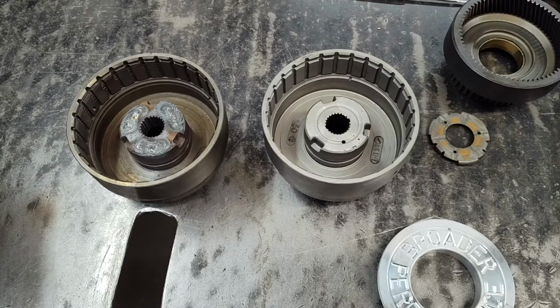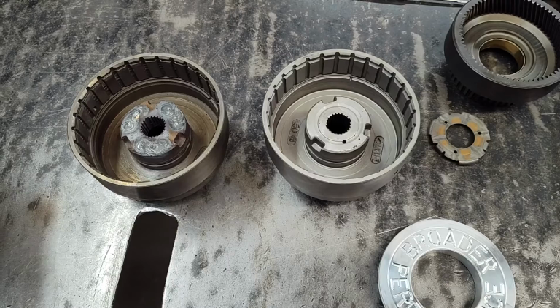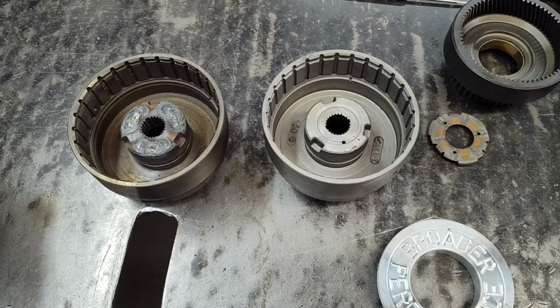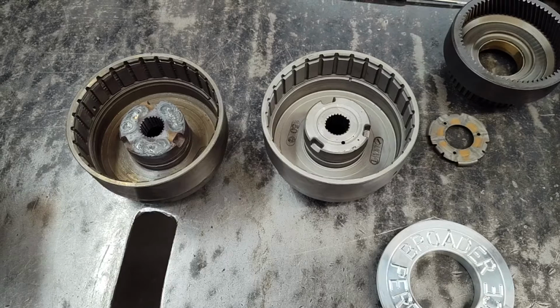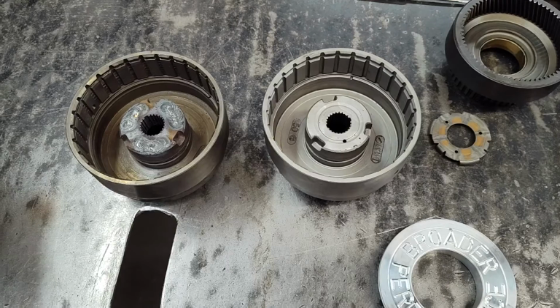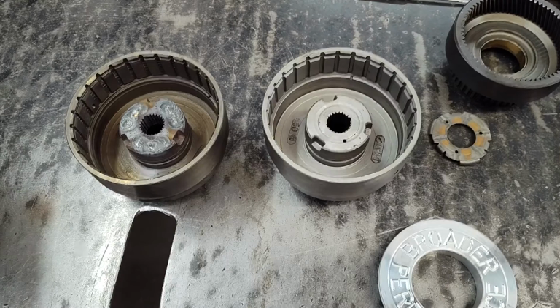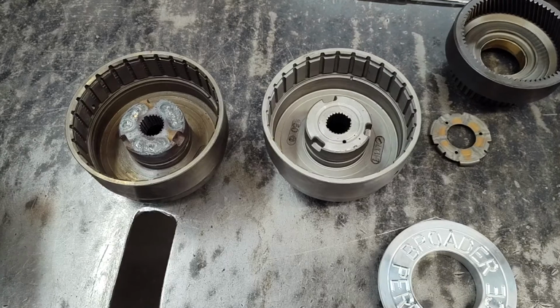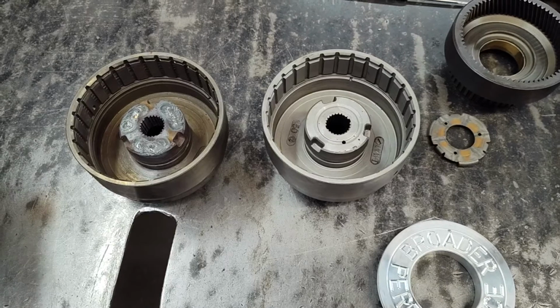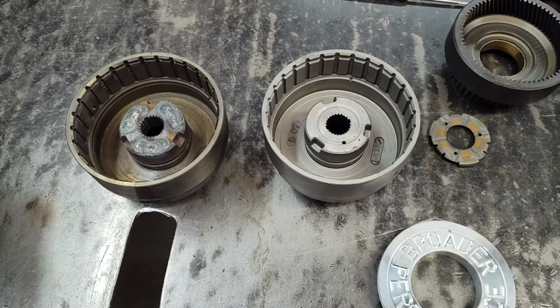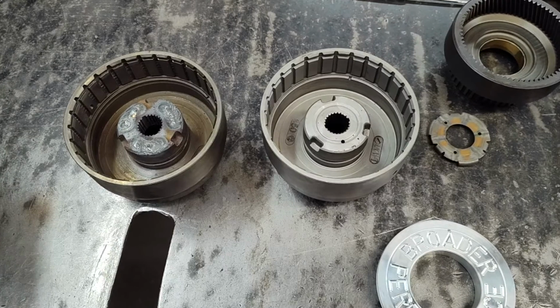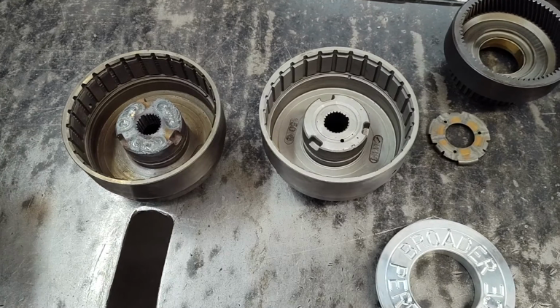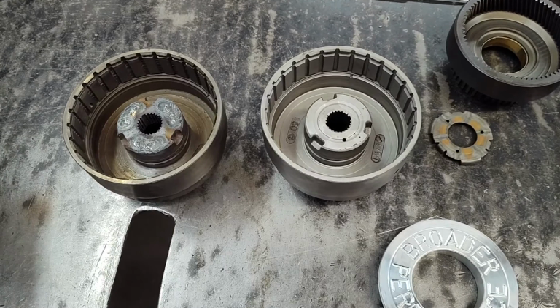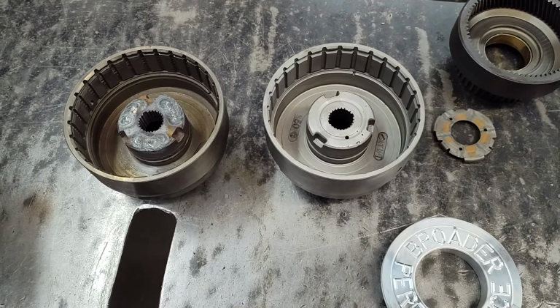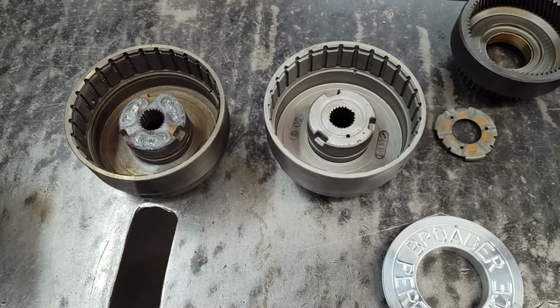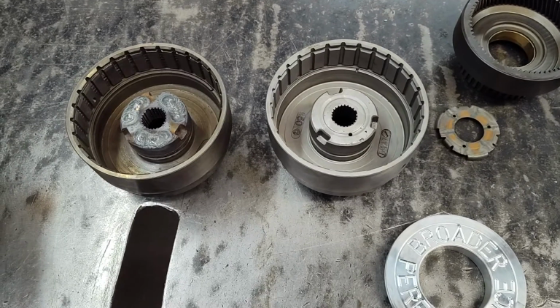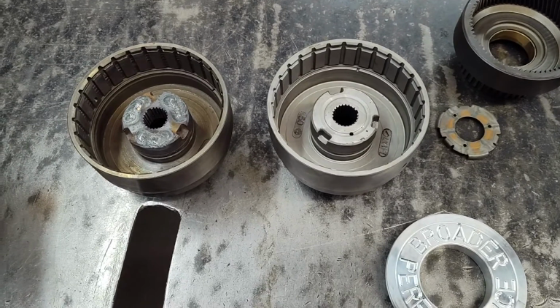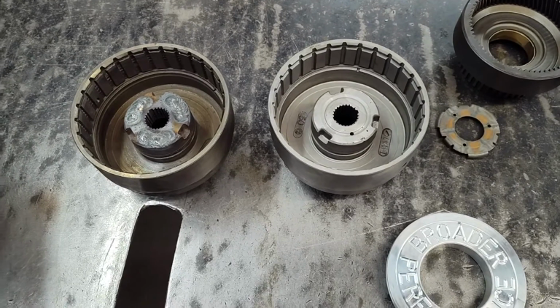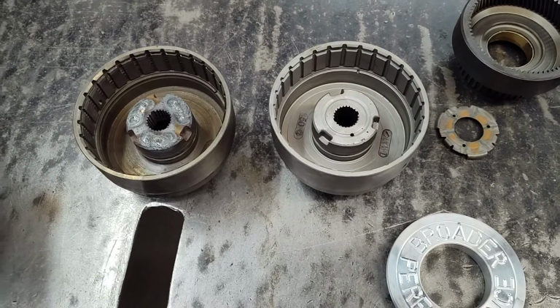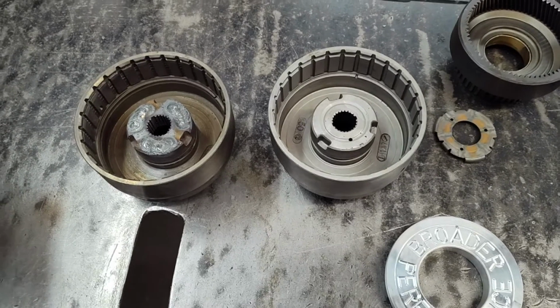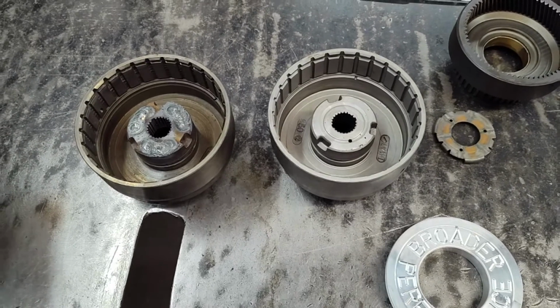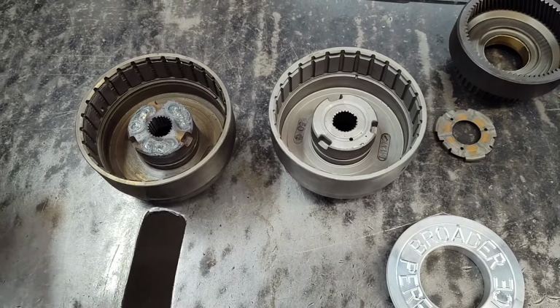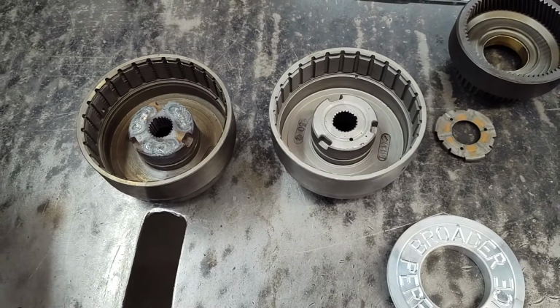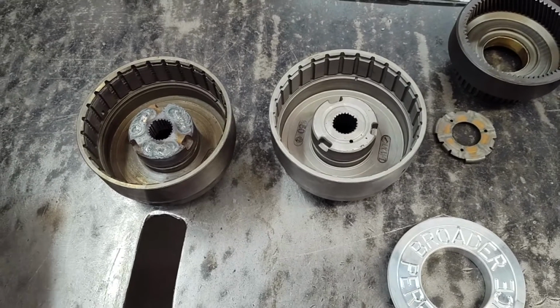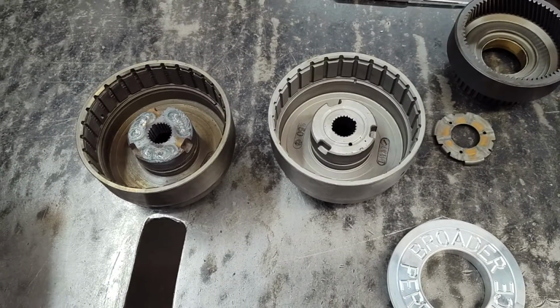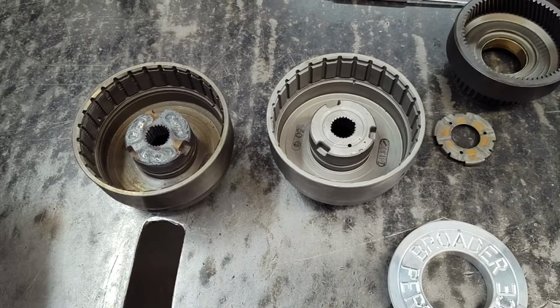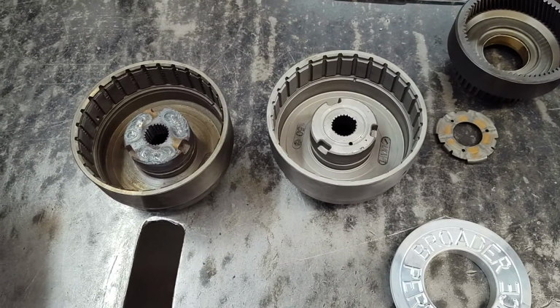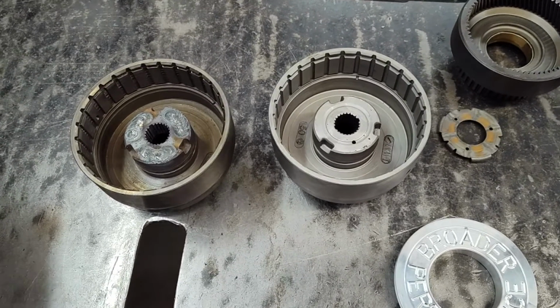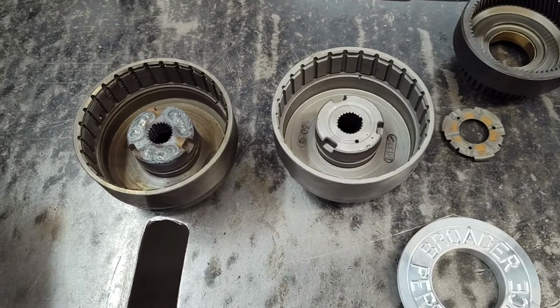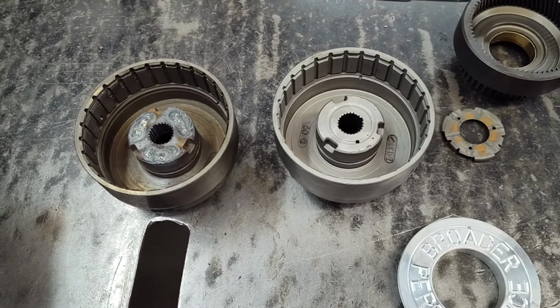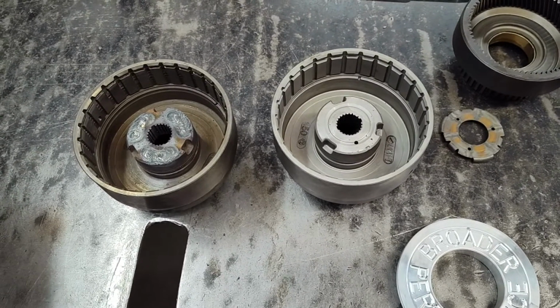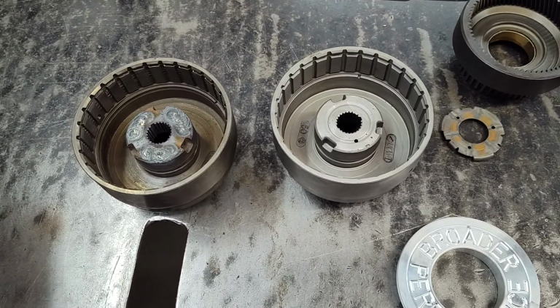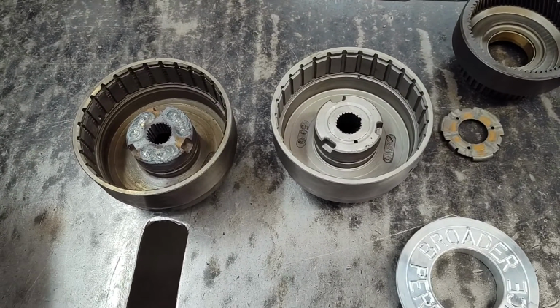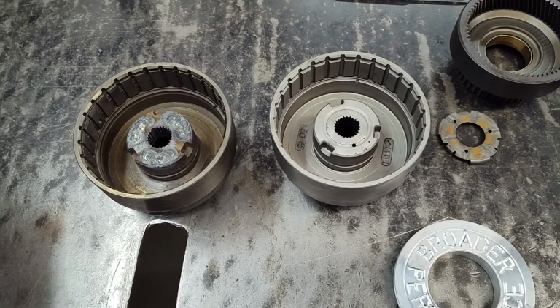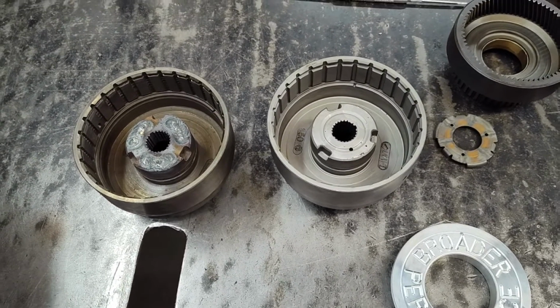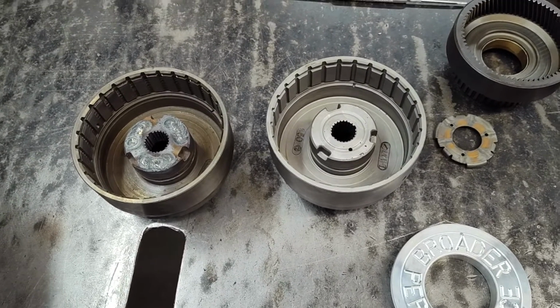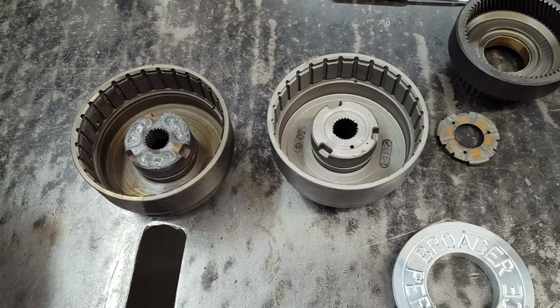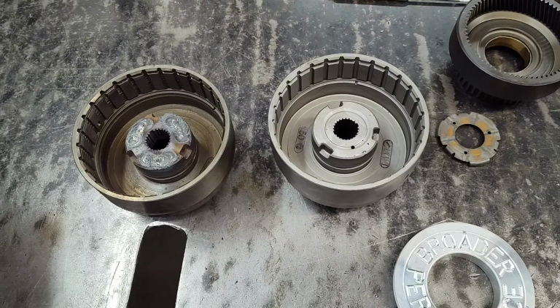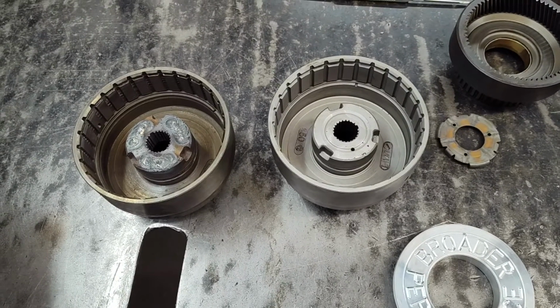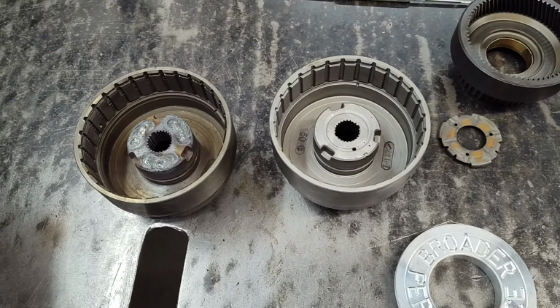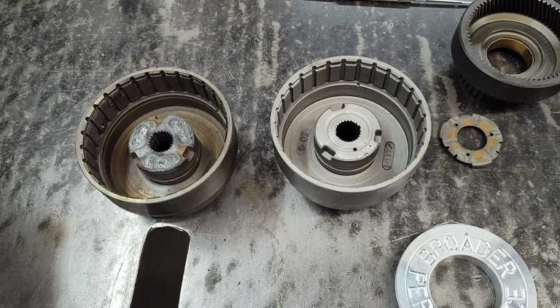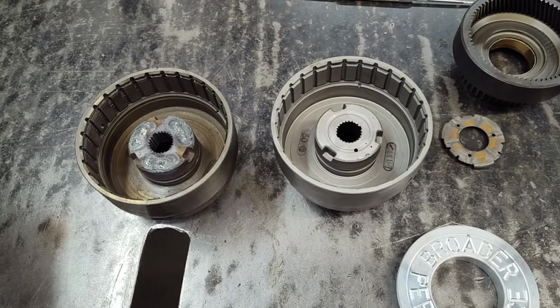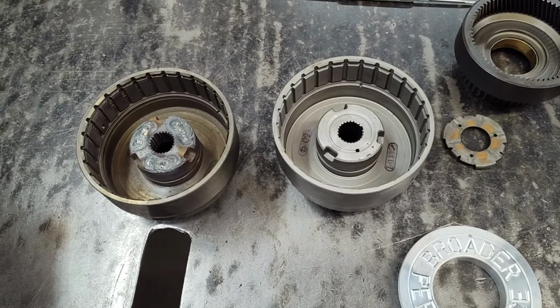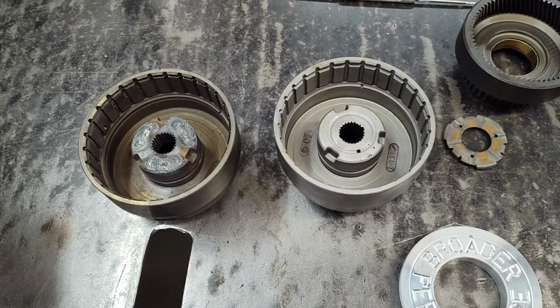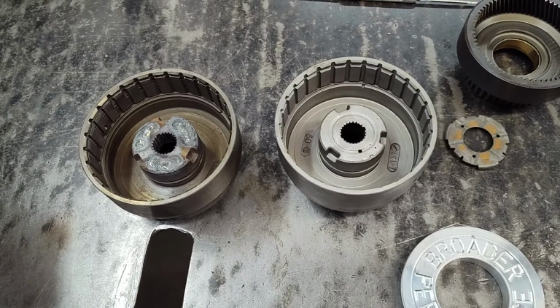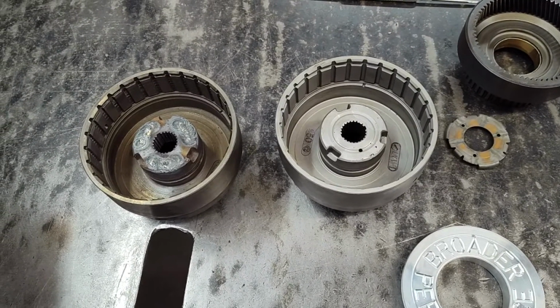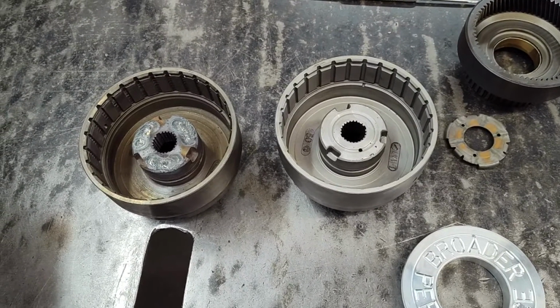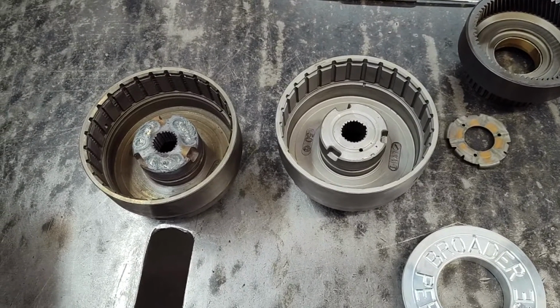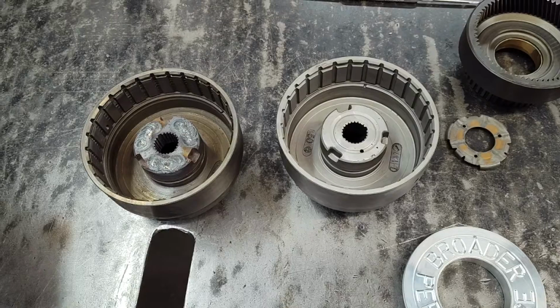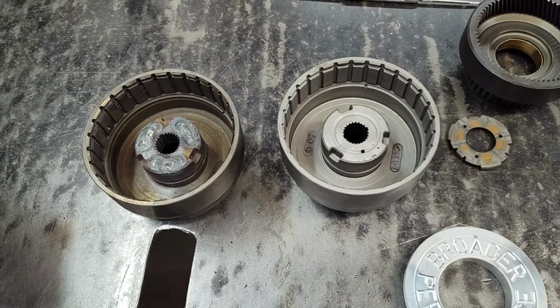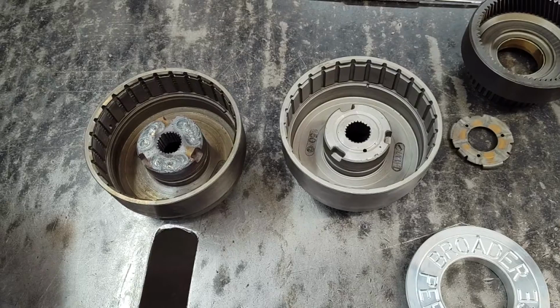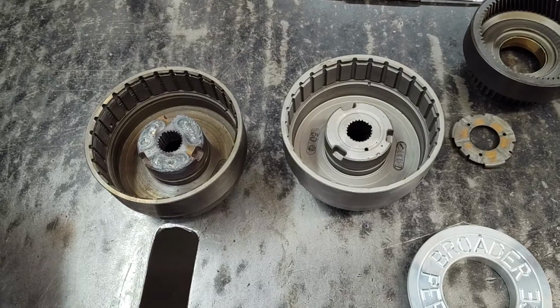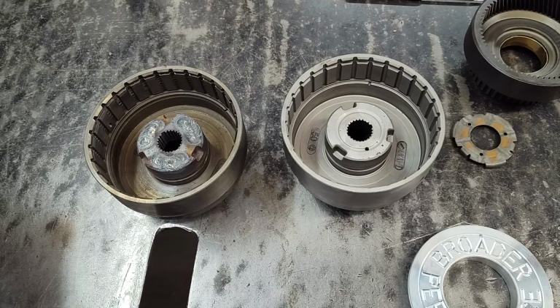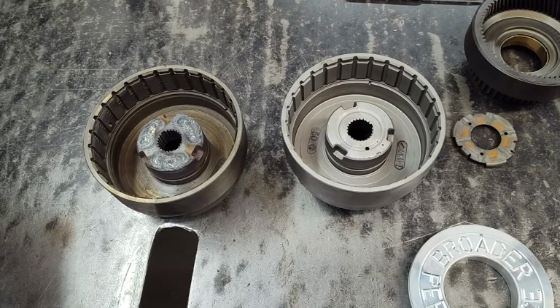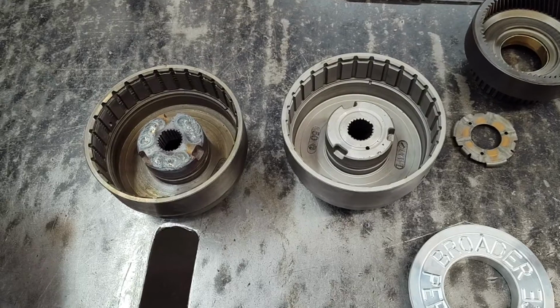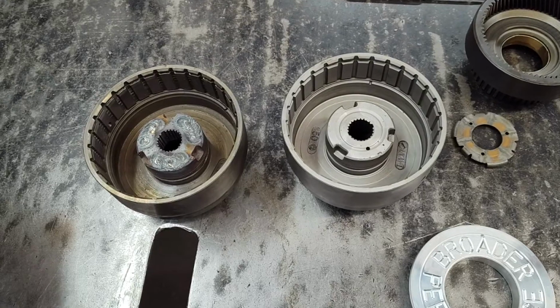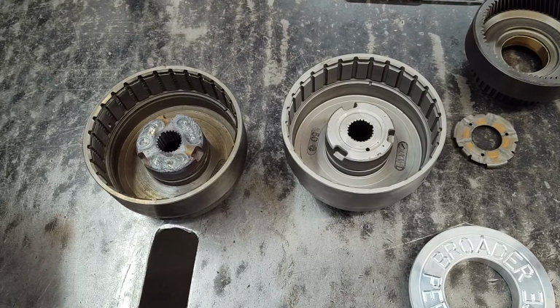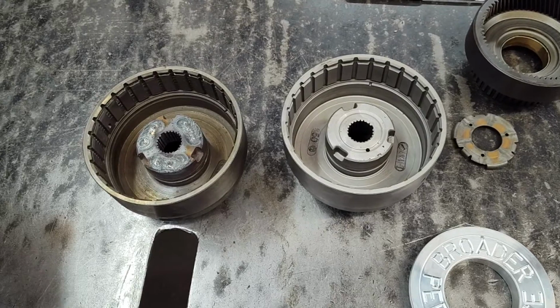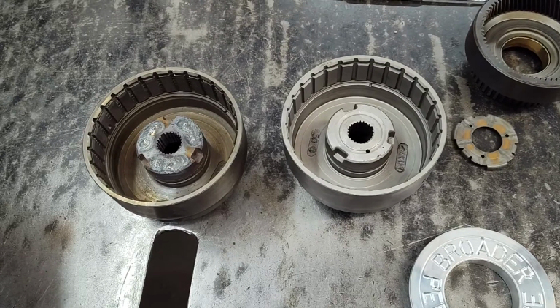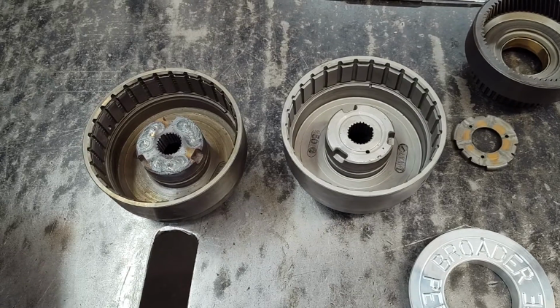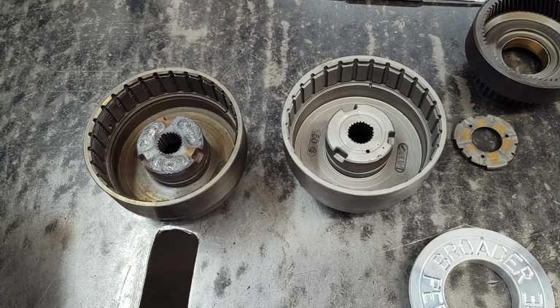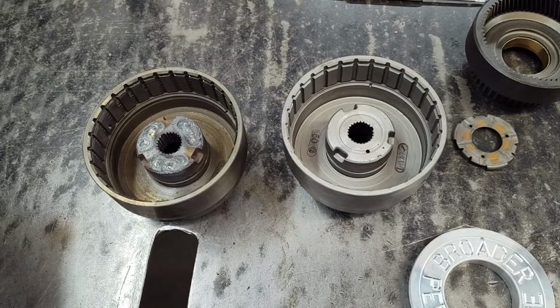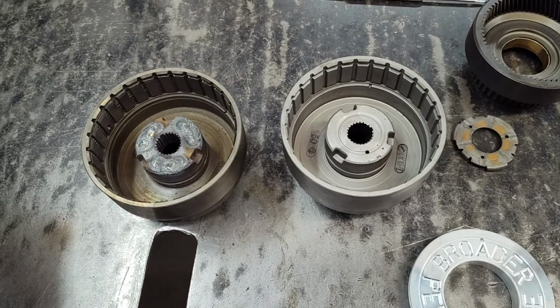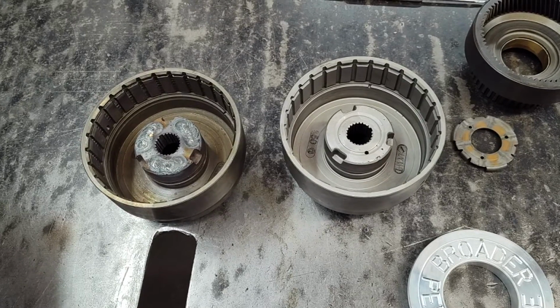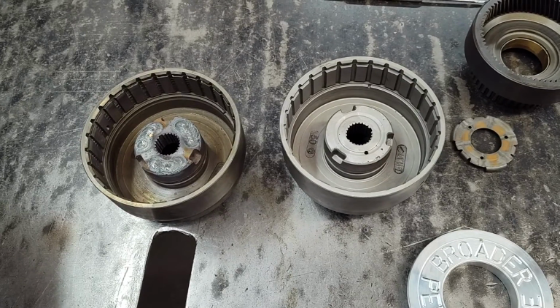Hey guys, Jay Apparato Performance. We're gonna talk about the C4 forward drum a little bit.